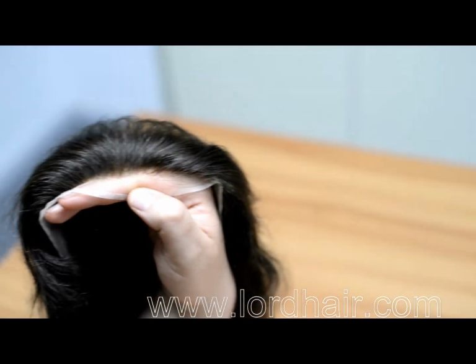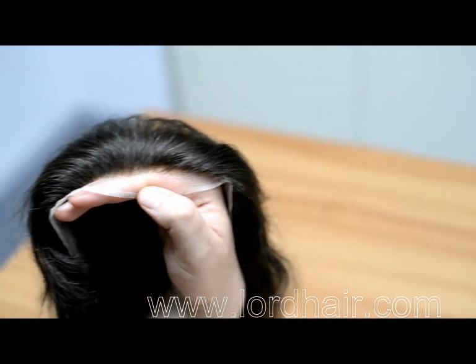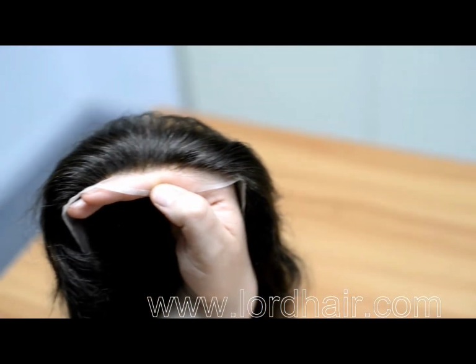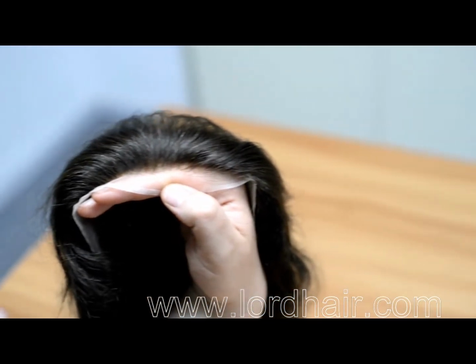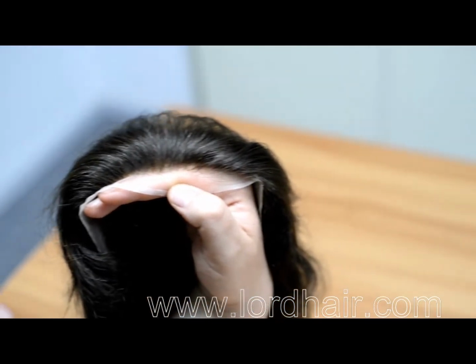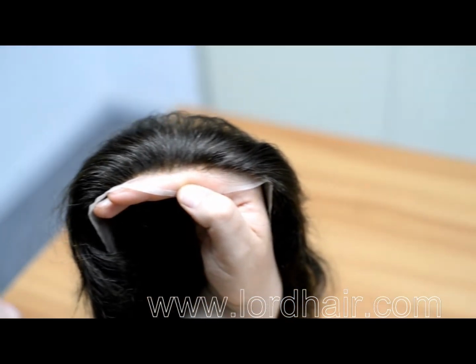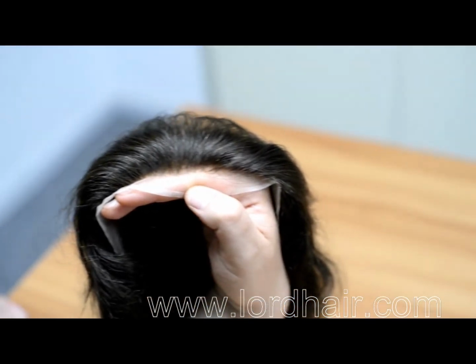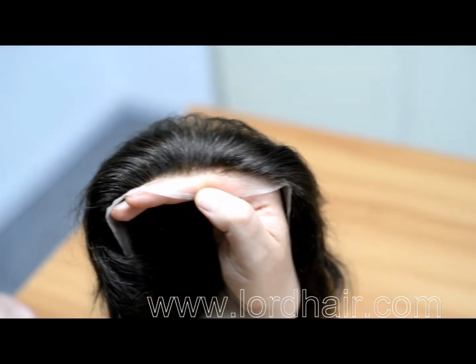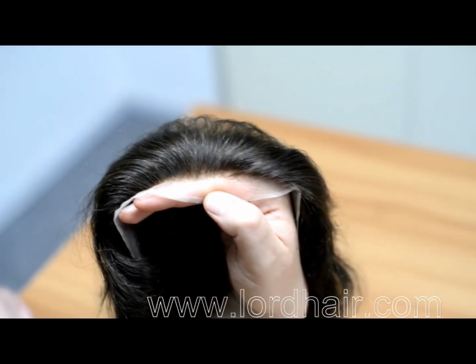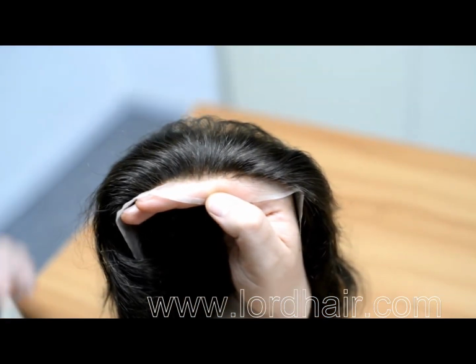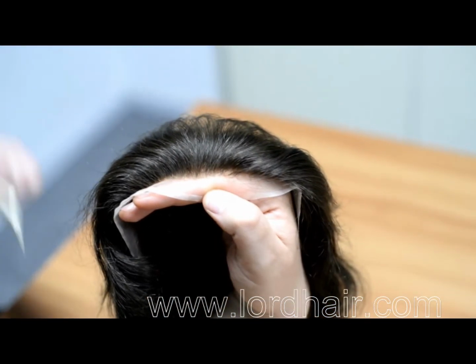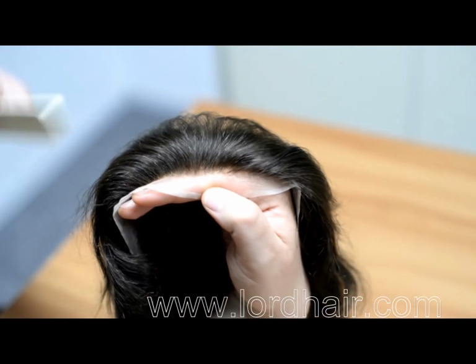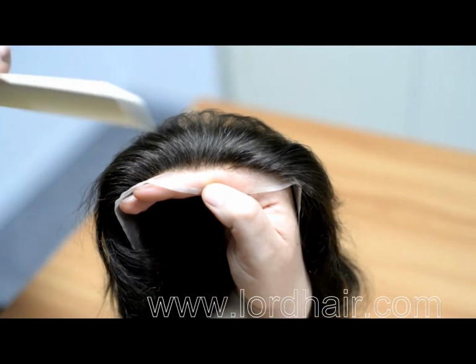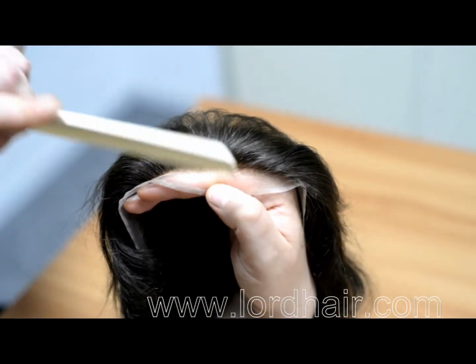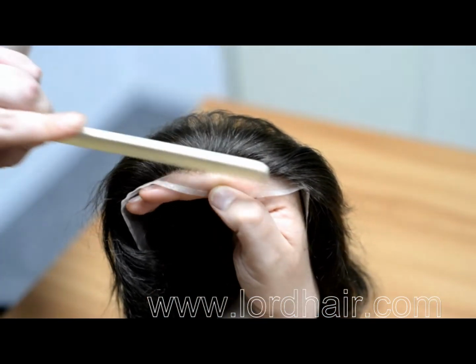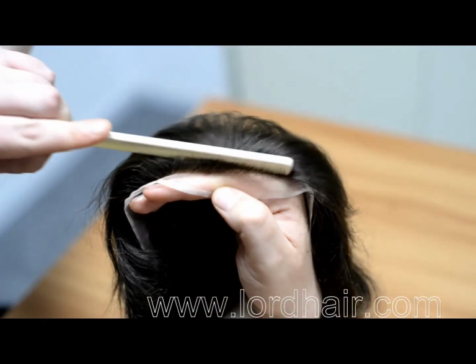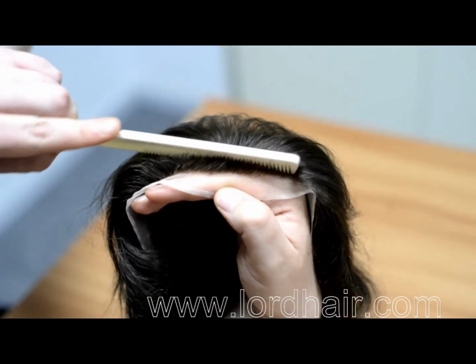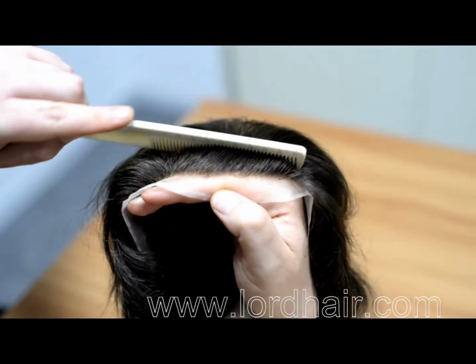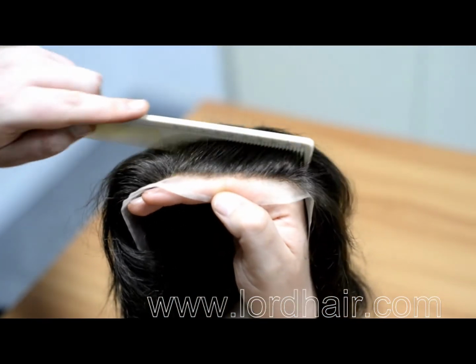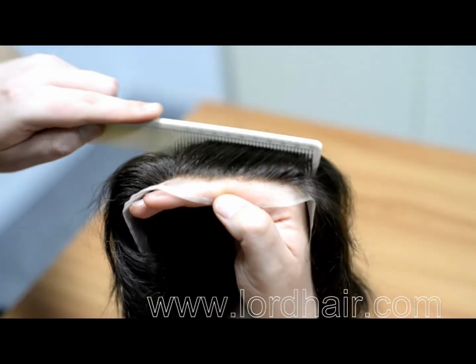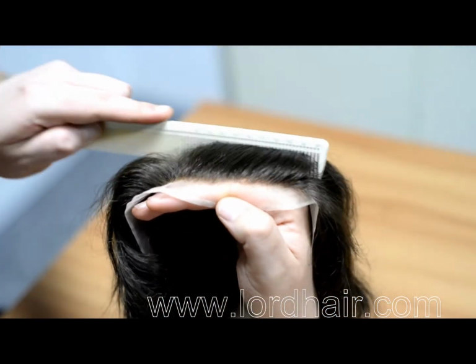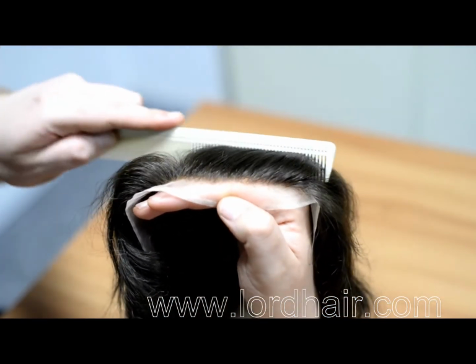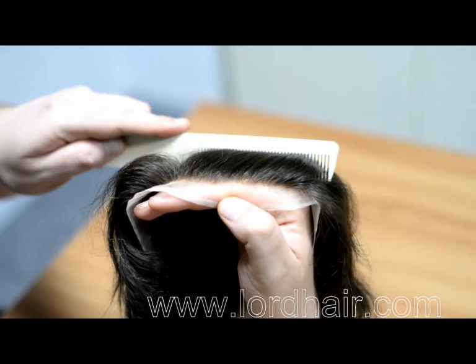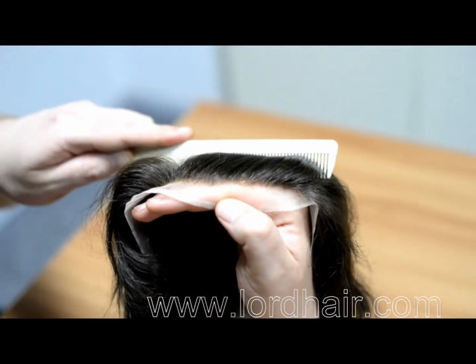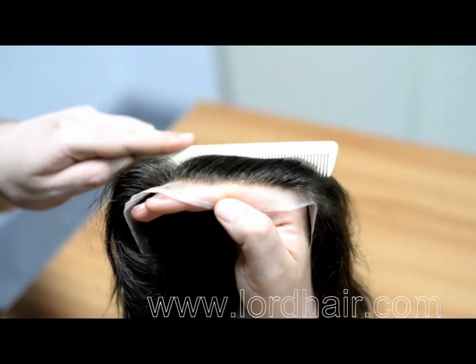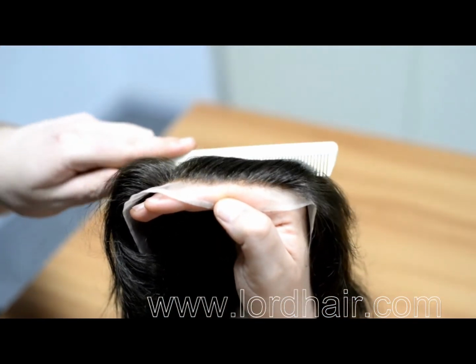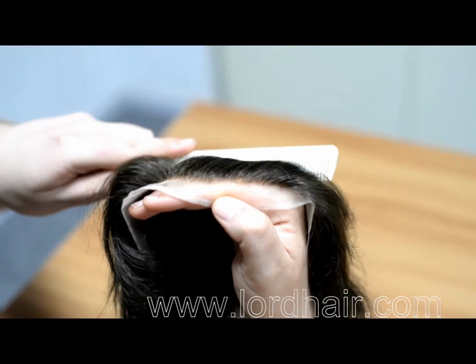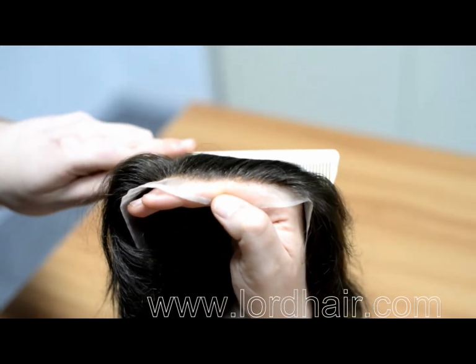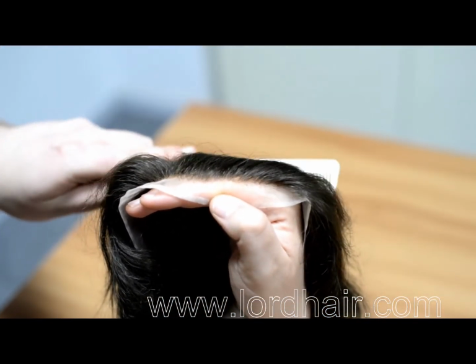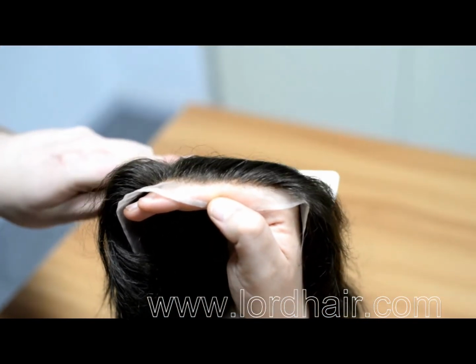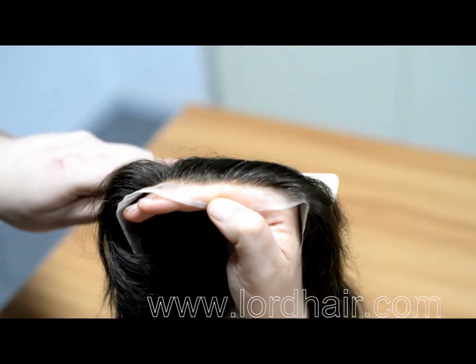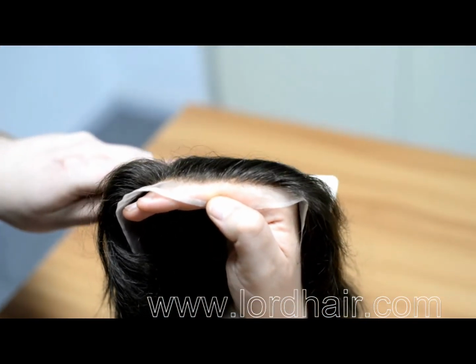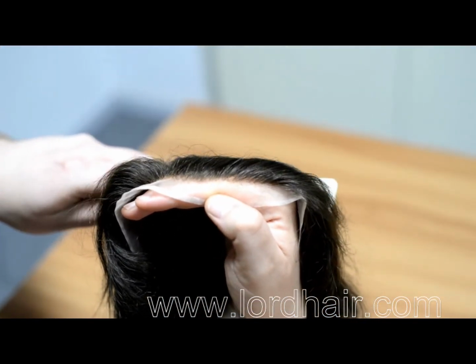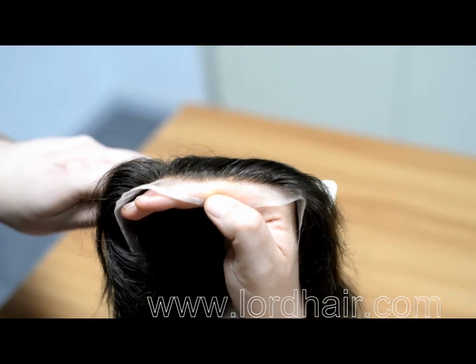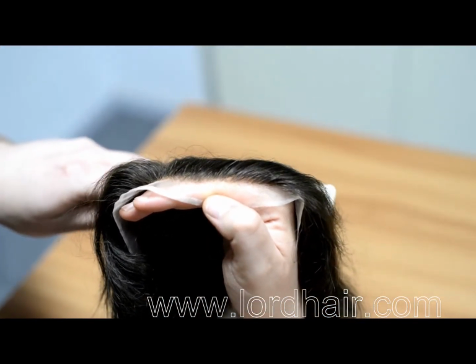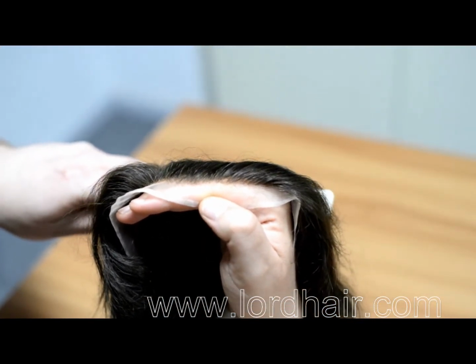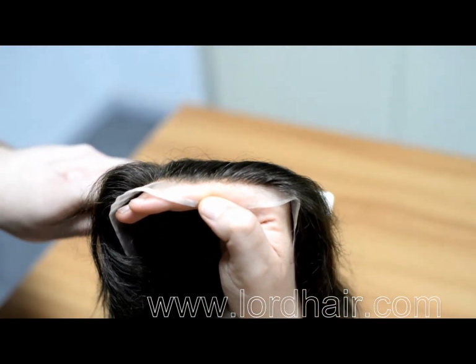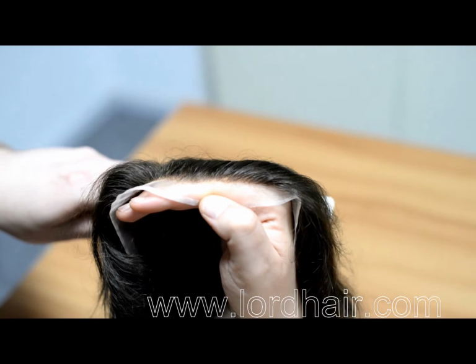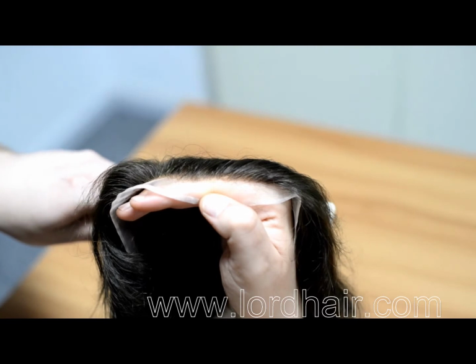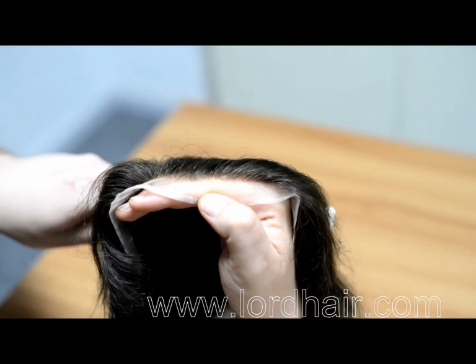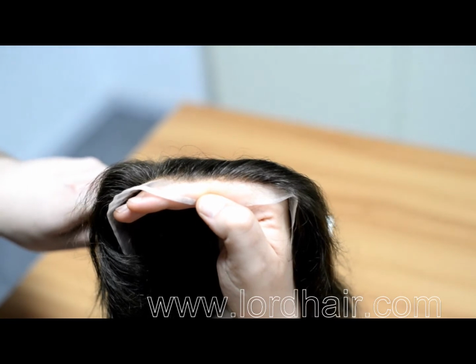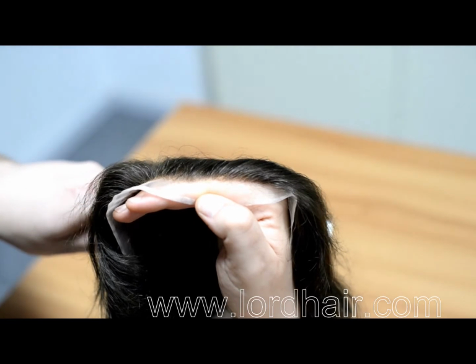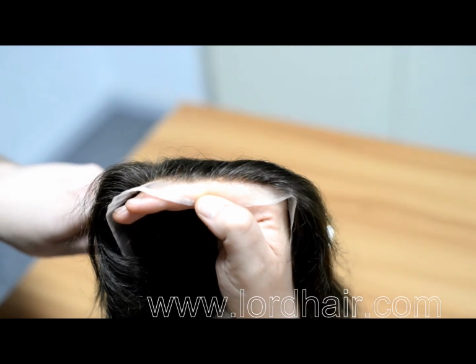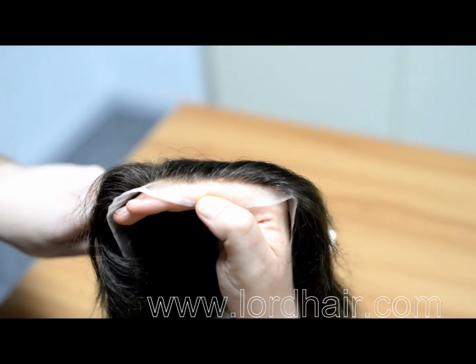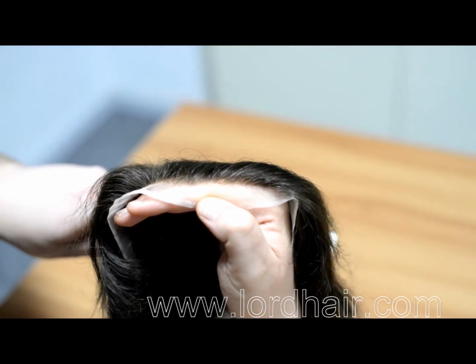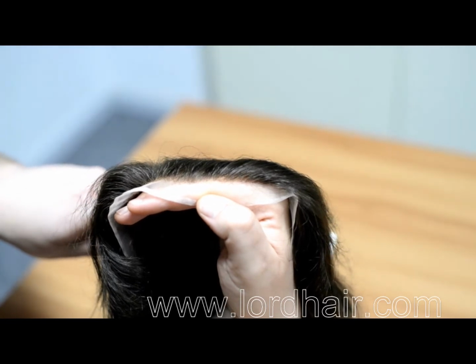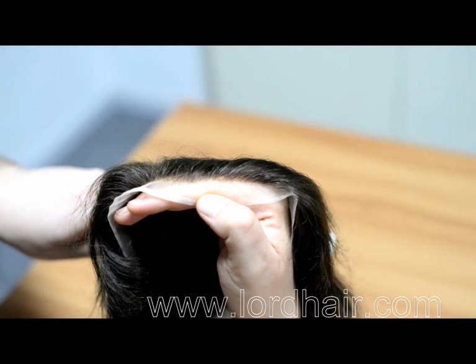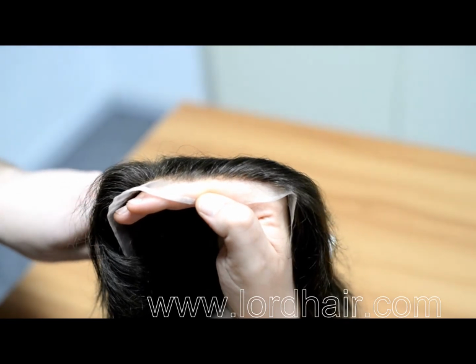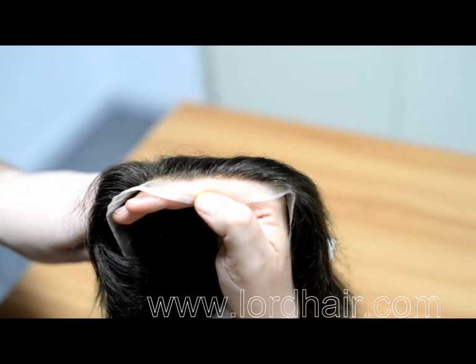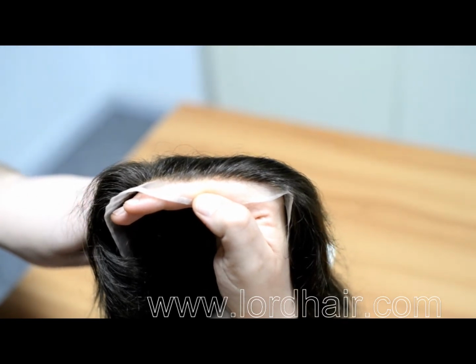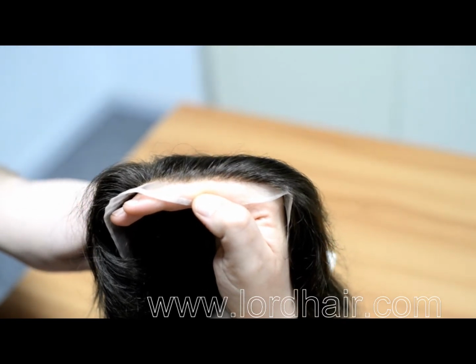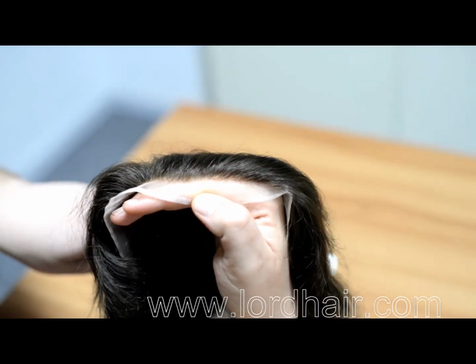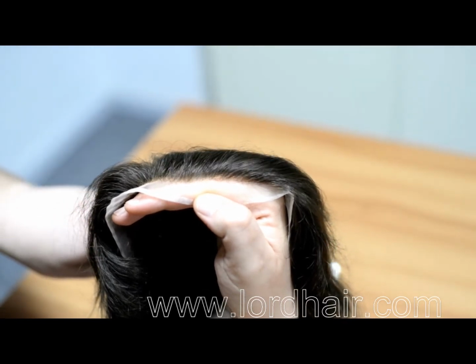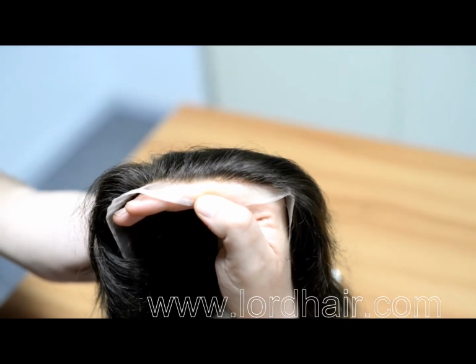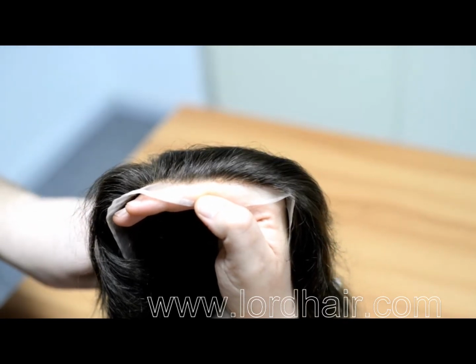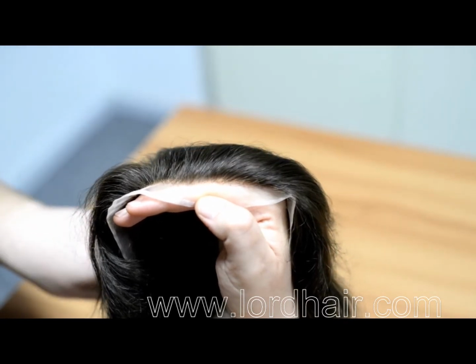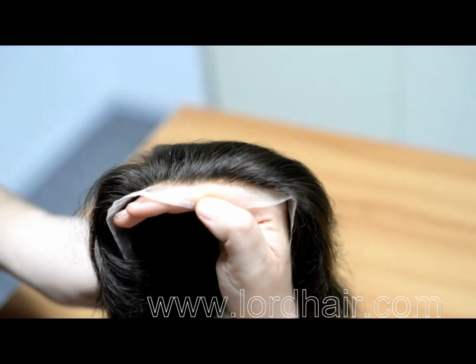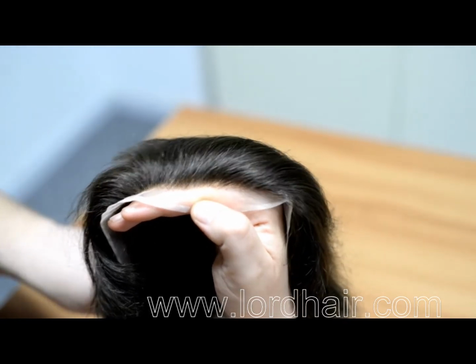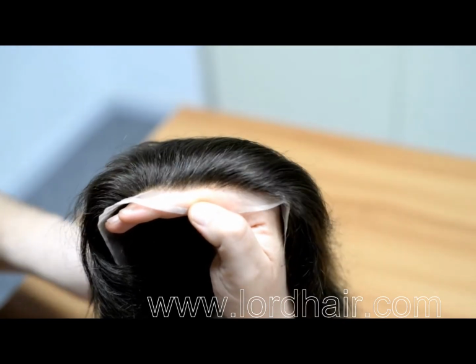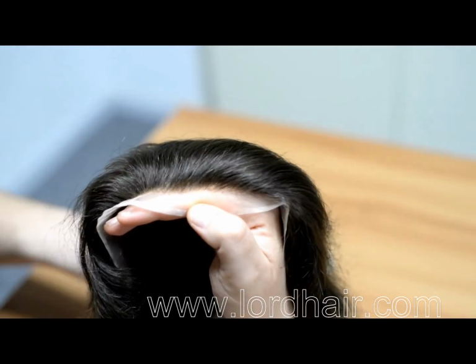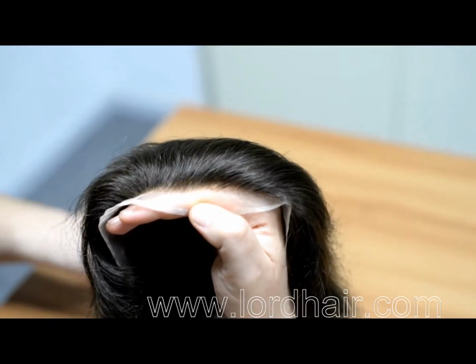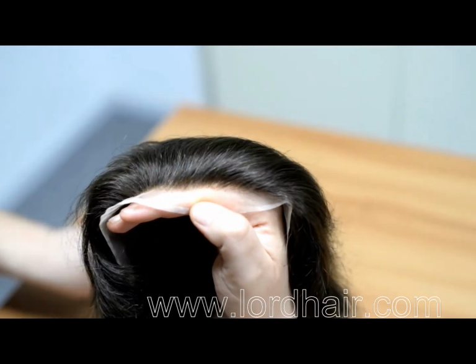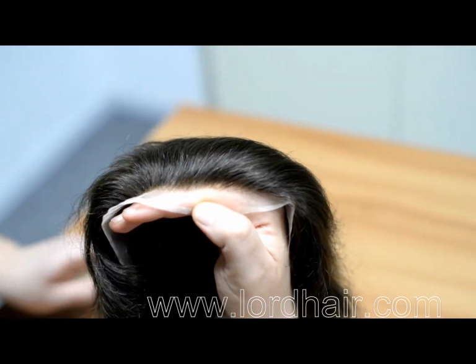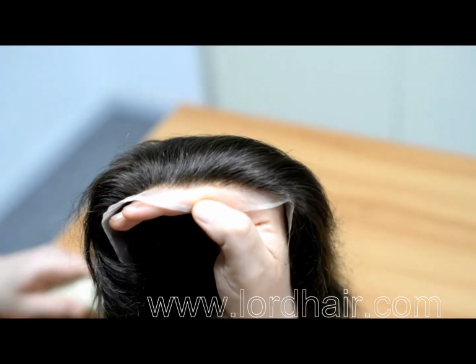Firstly, let's check out that undetectable single strand, single knot front hairline. It looks so realistic.